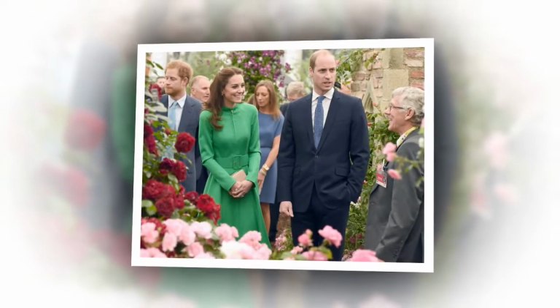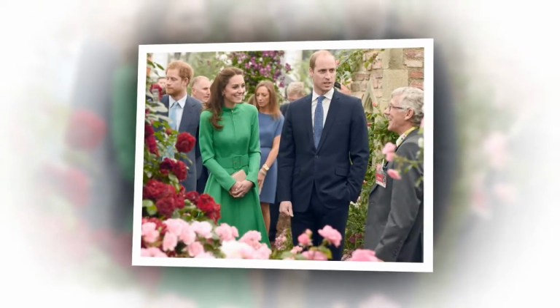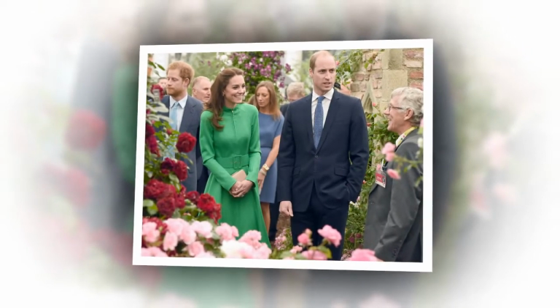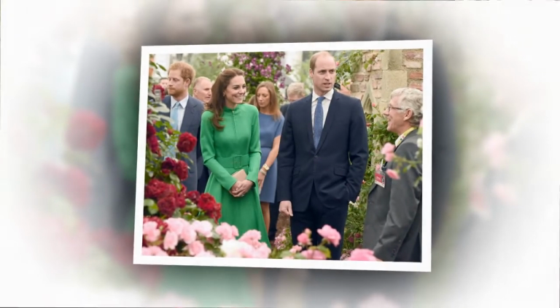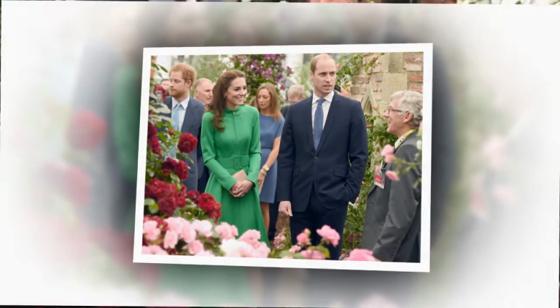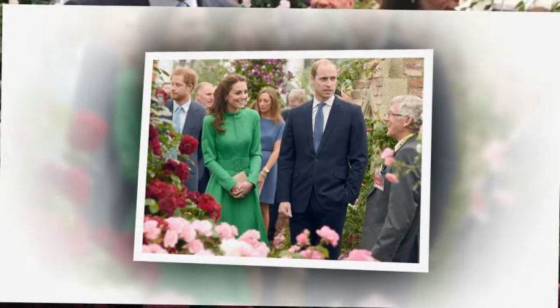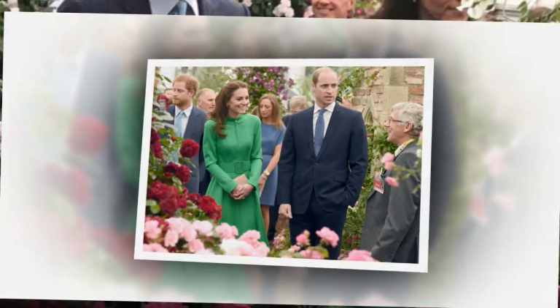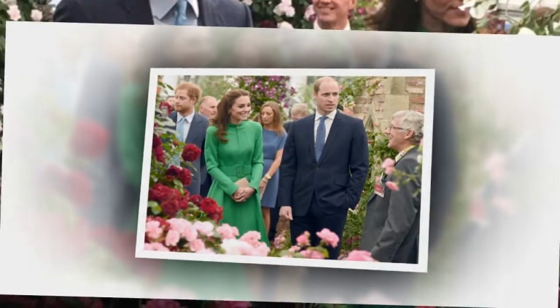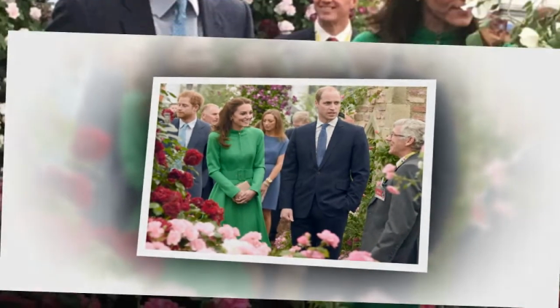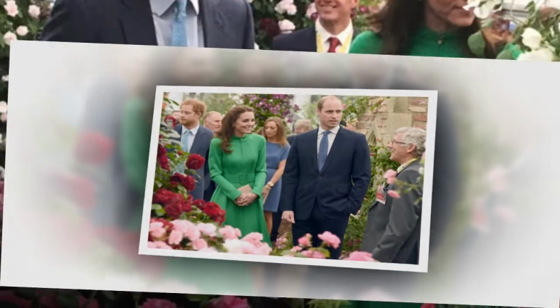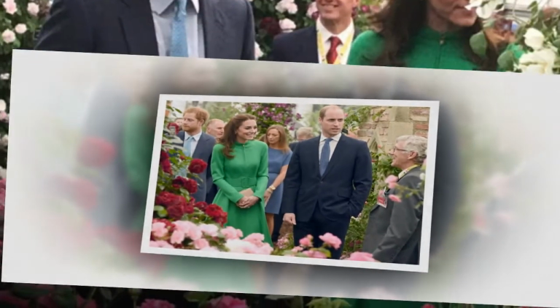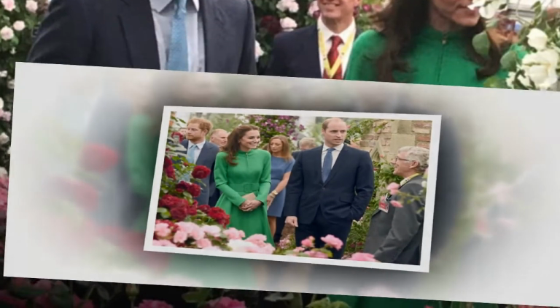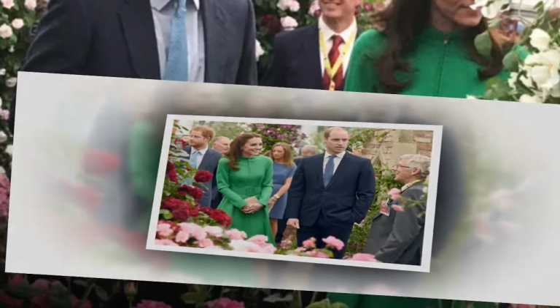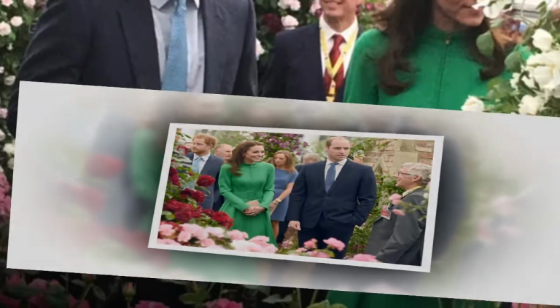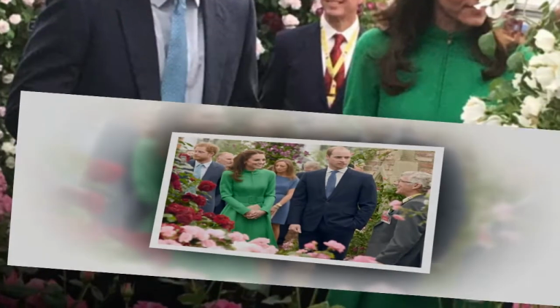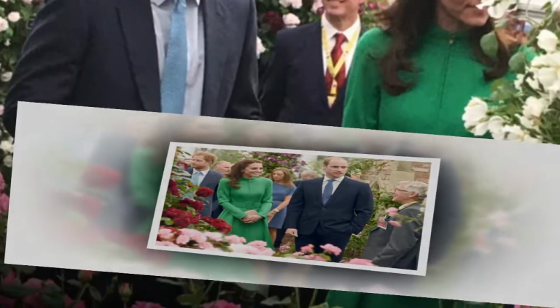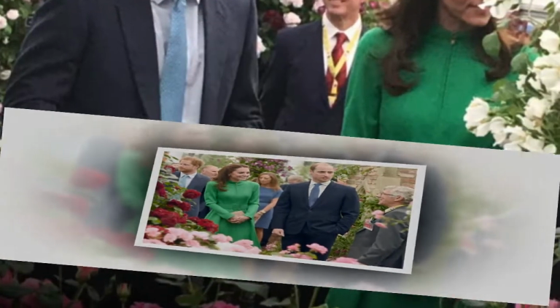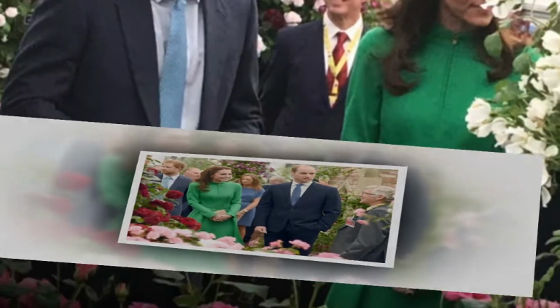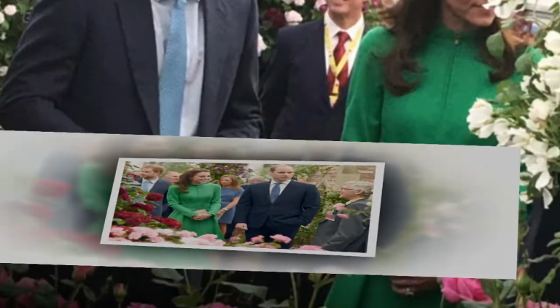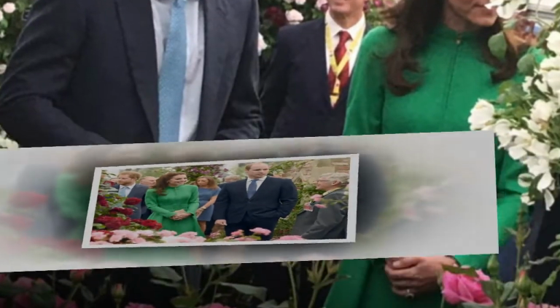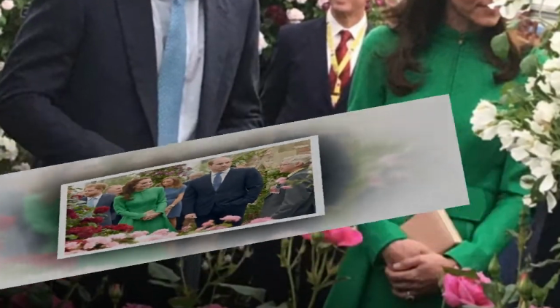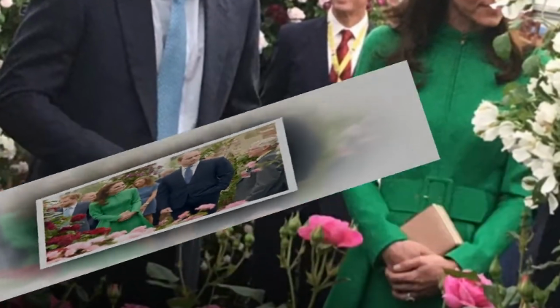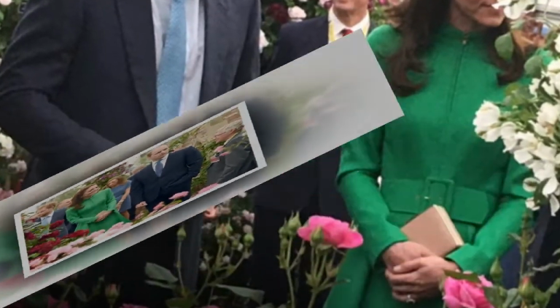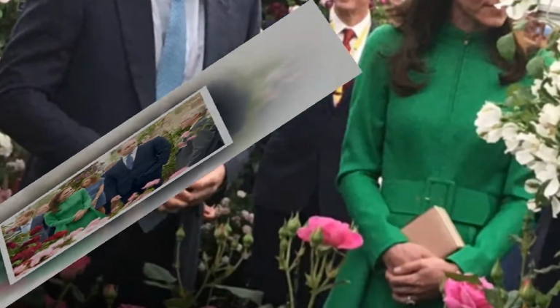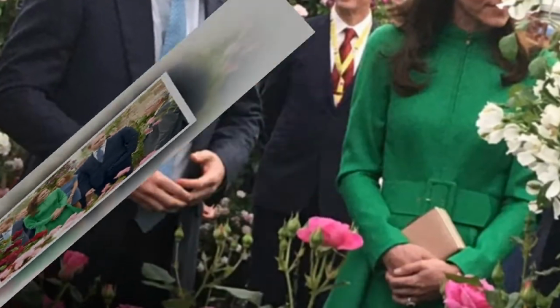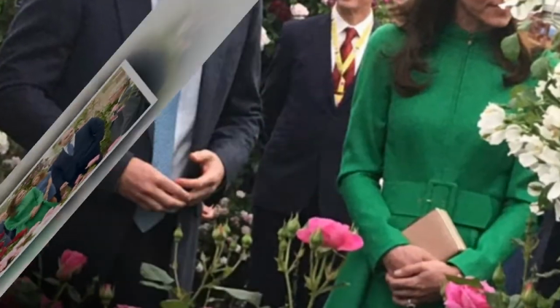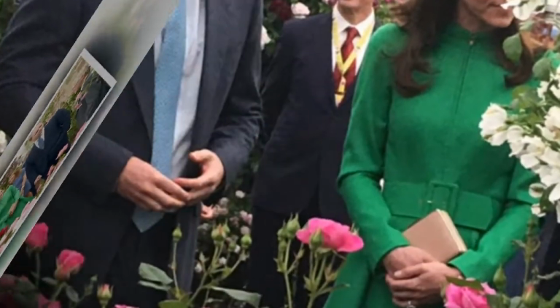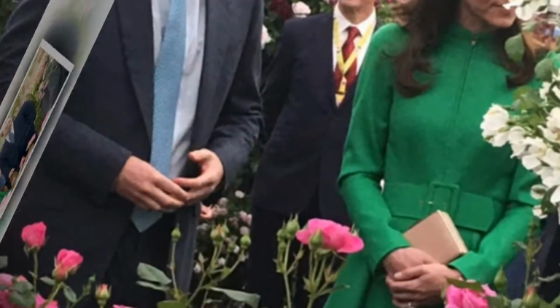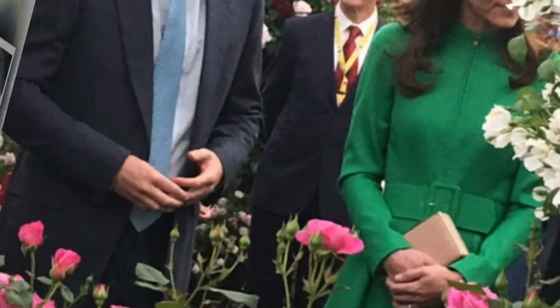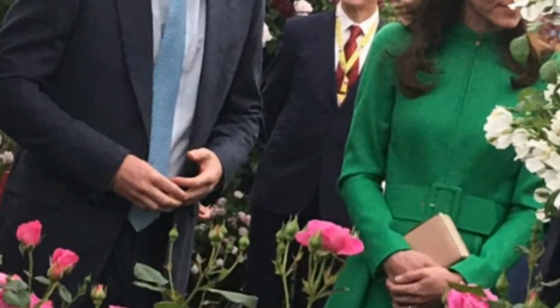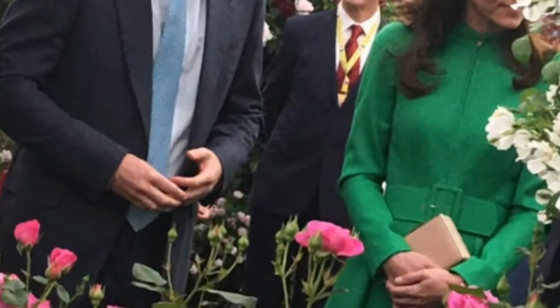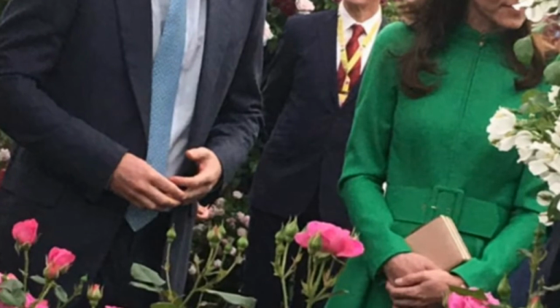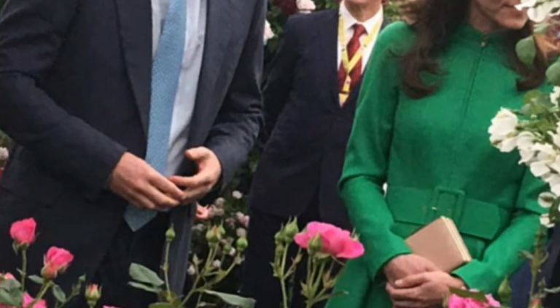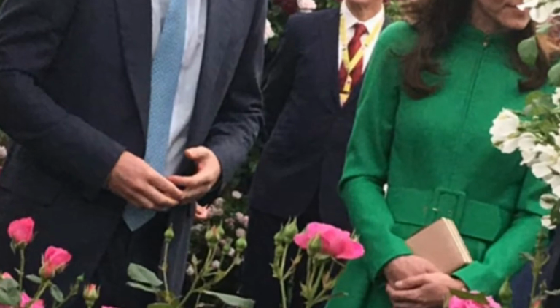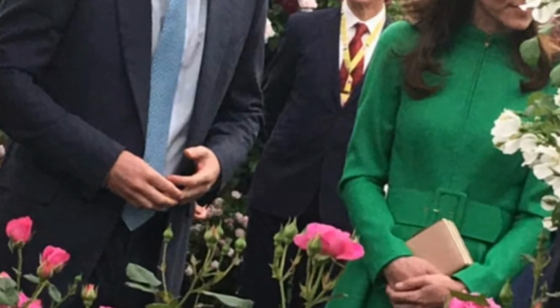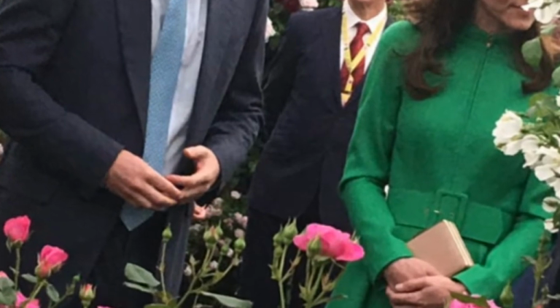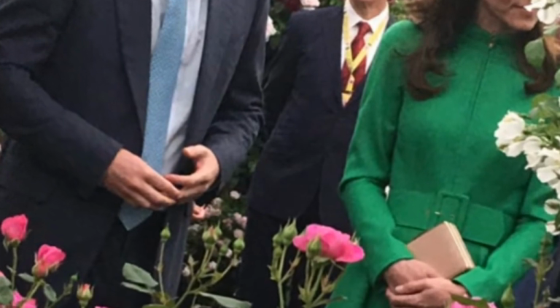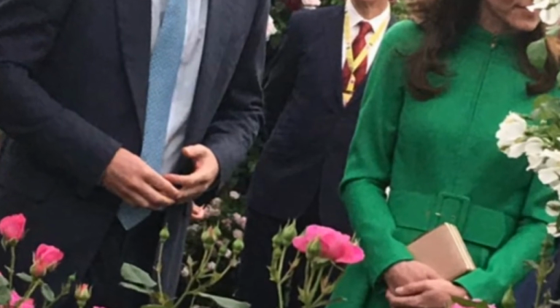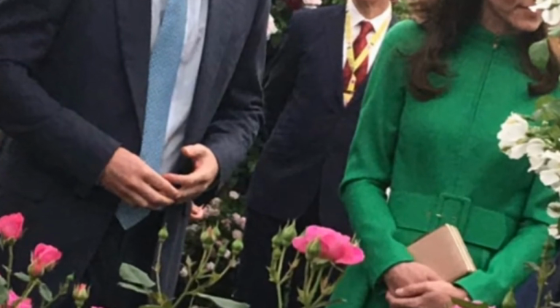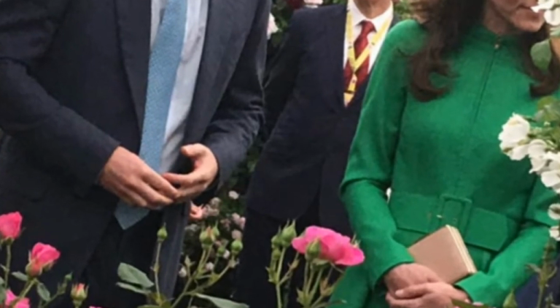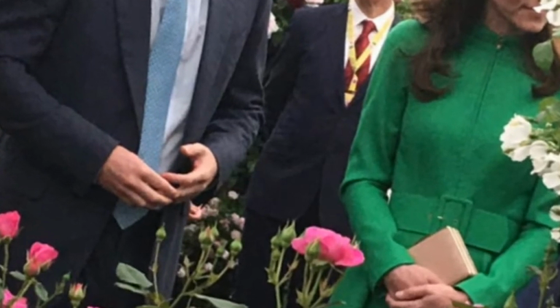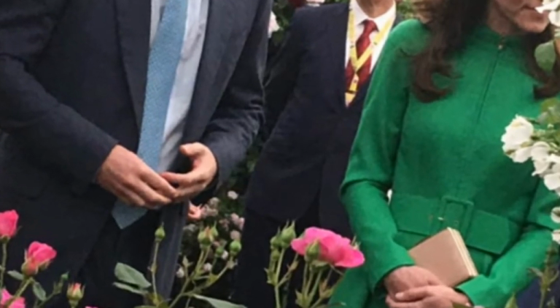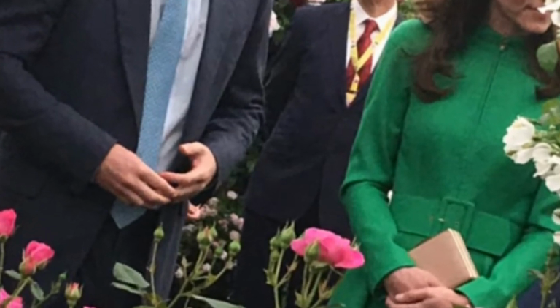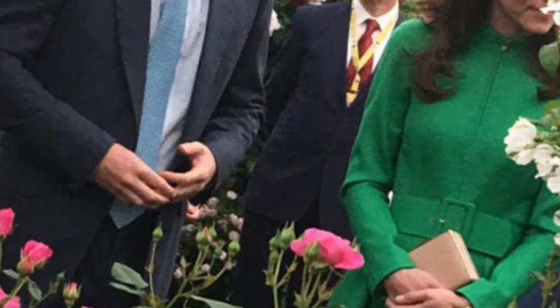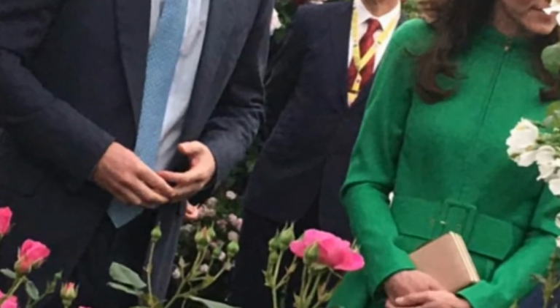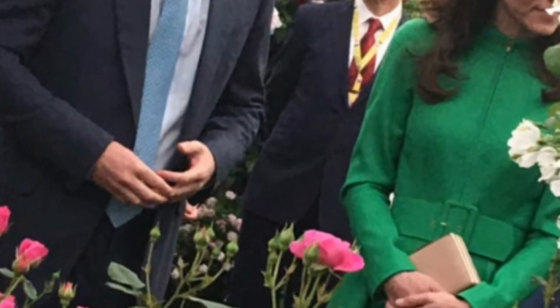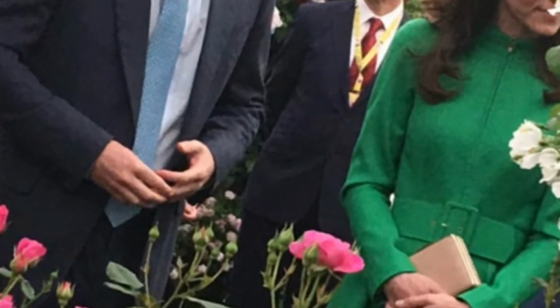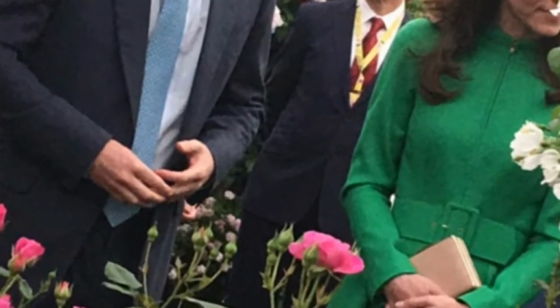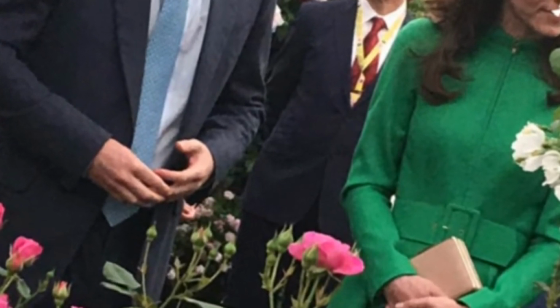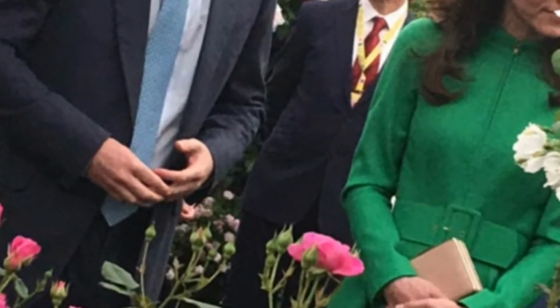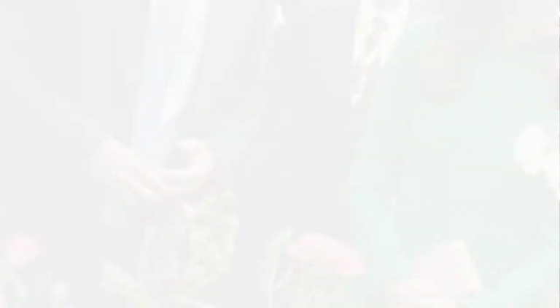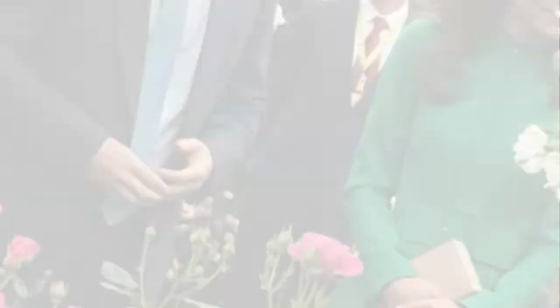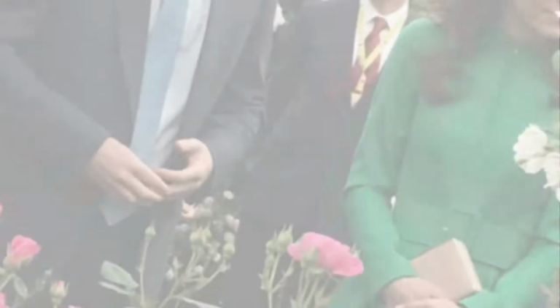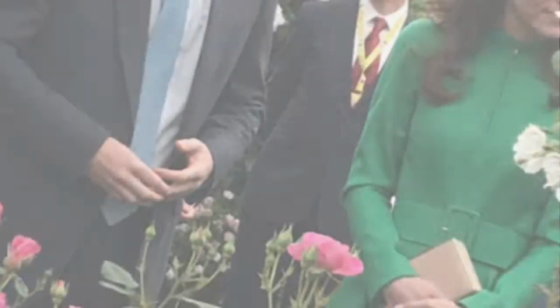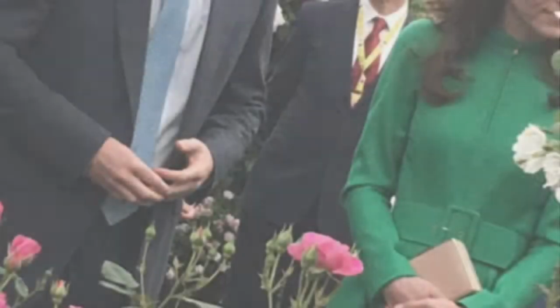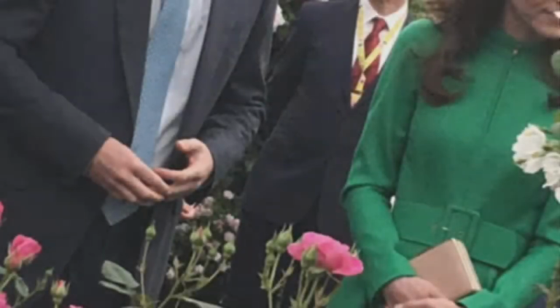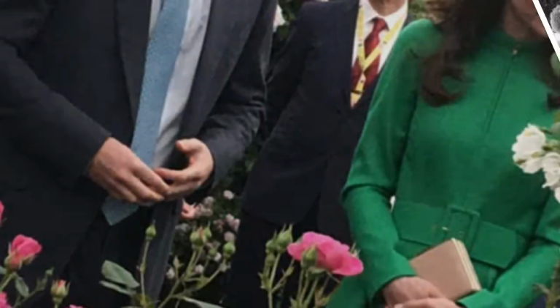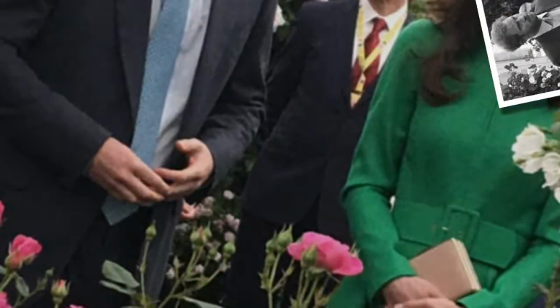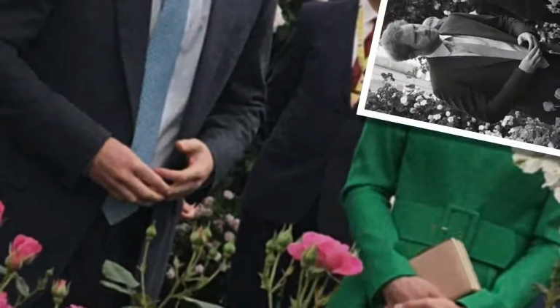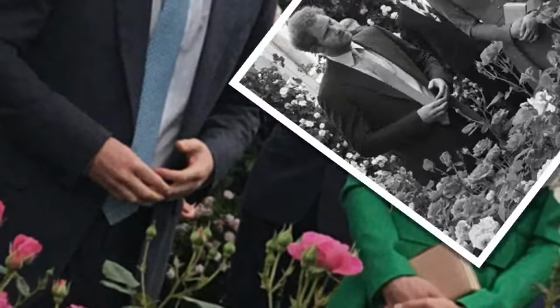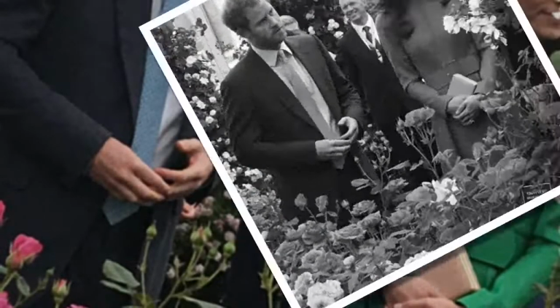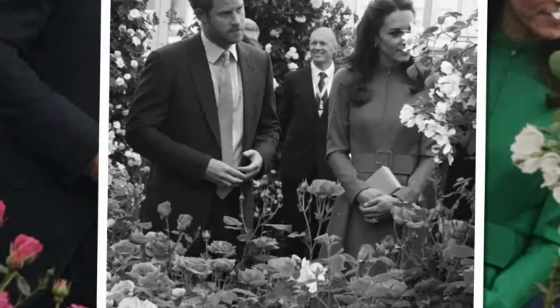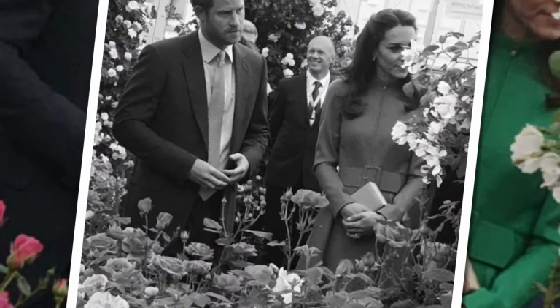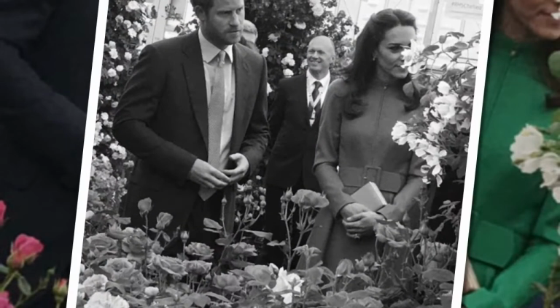A second photo sees the trio head outside, with the two architects taking a seat on a log while the Duchess appears to present her ideas.